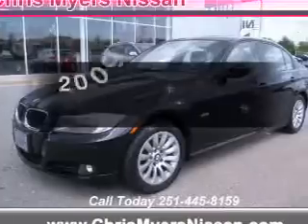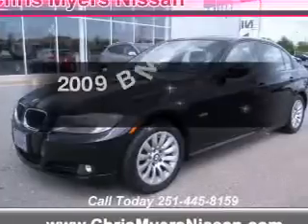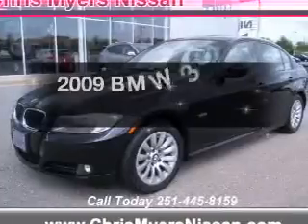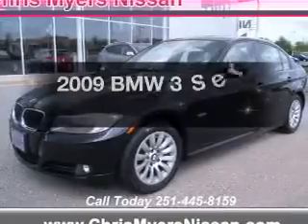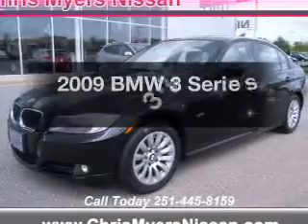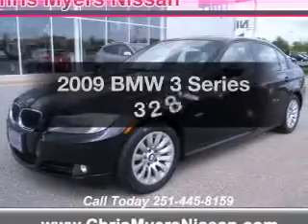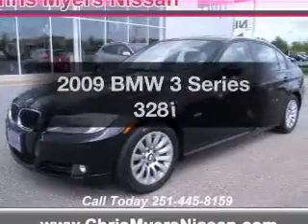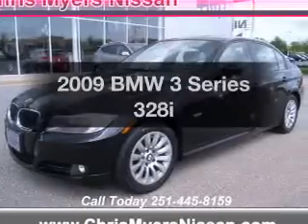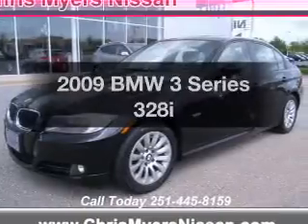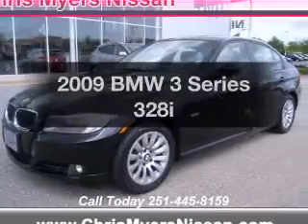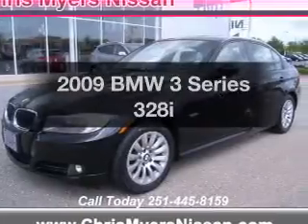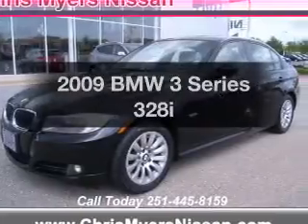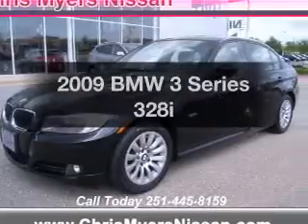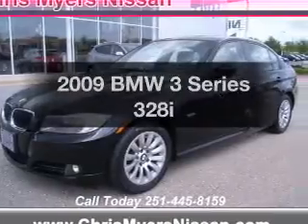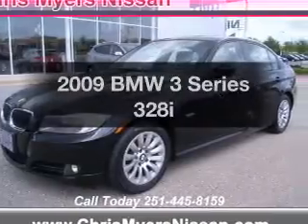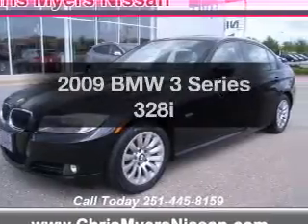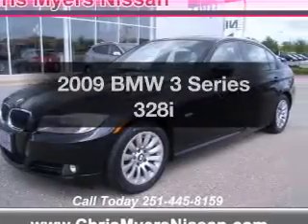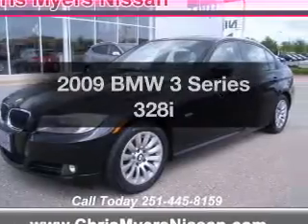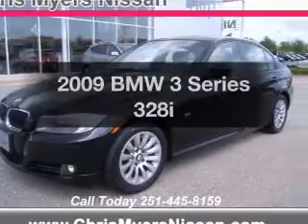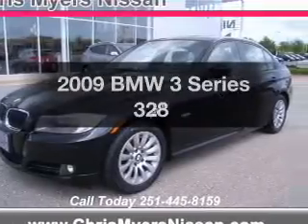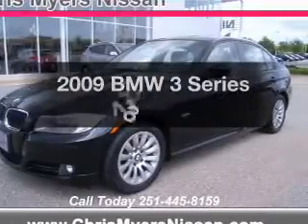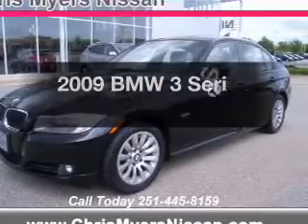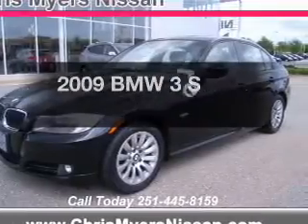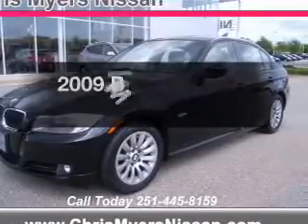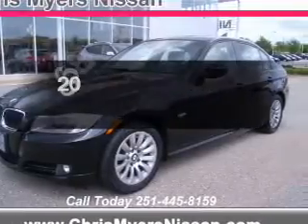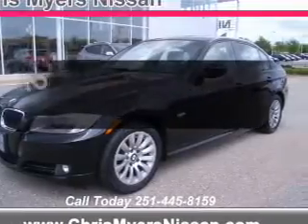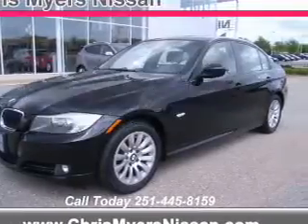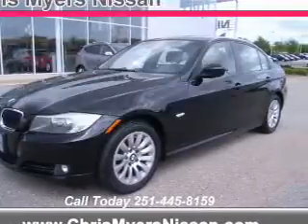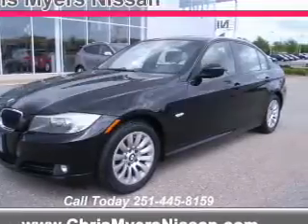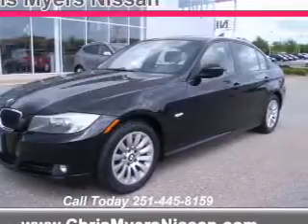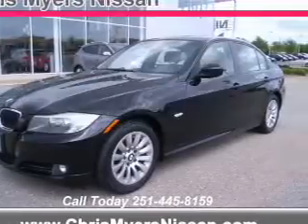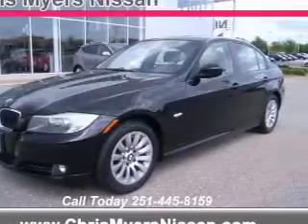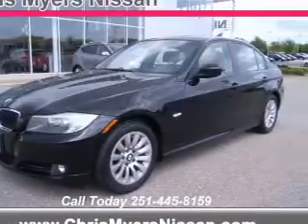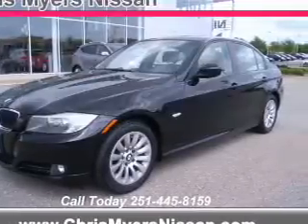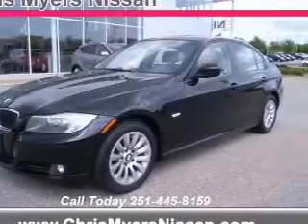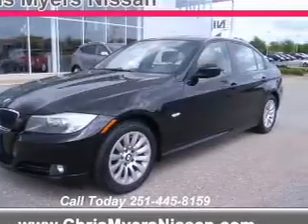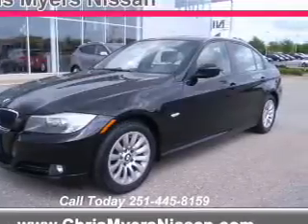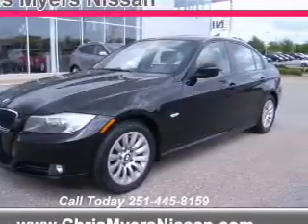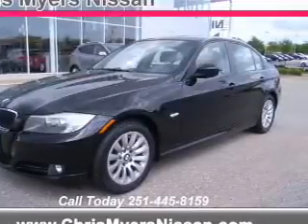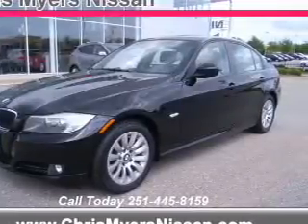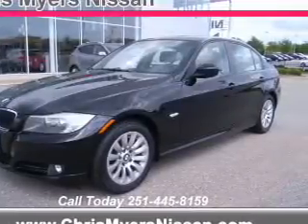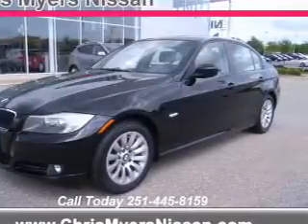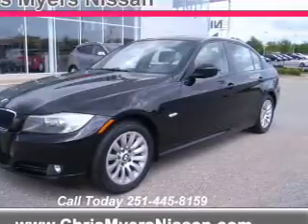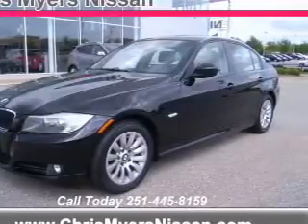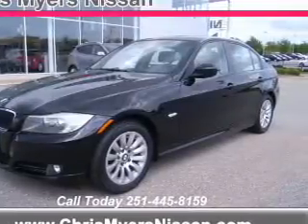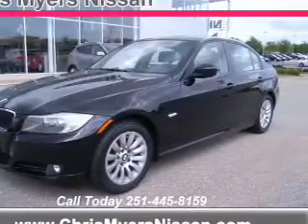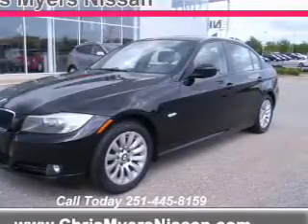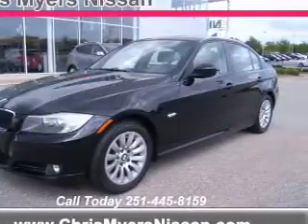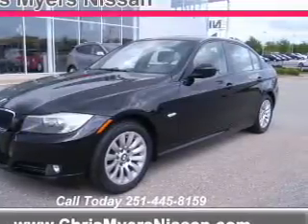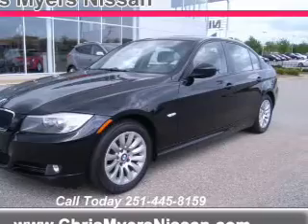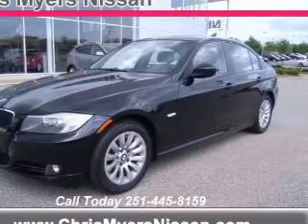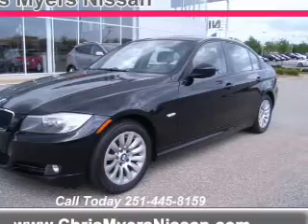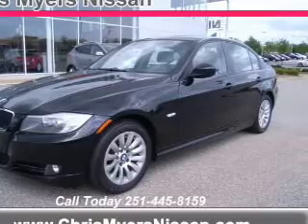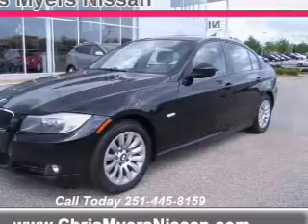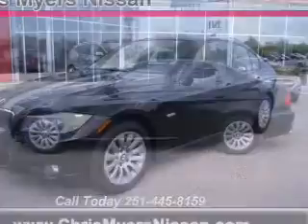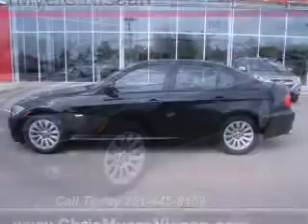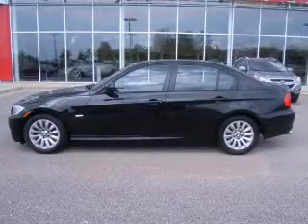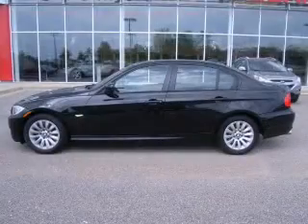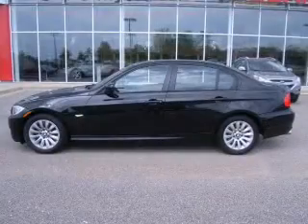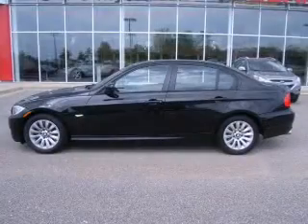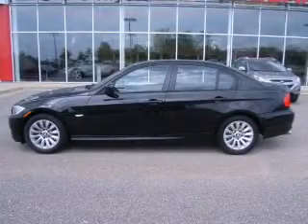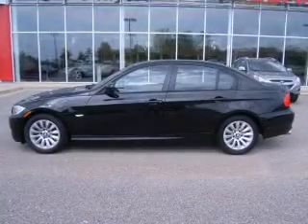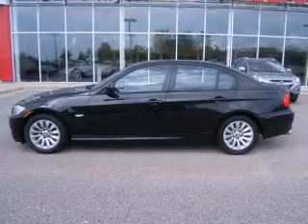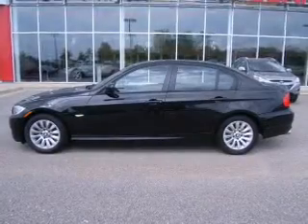Introducing the 2009 BMW 3 Series. Travel the roads in style and comfort in this great vehicle.